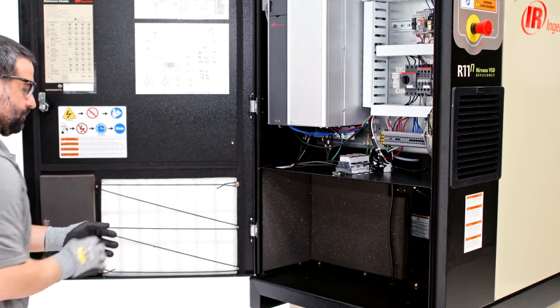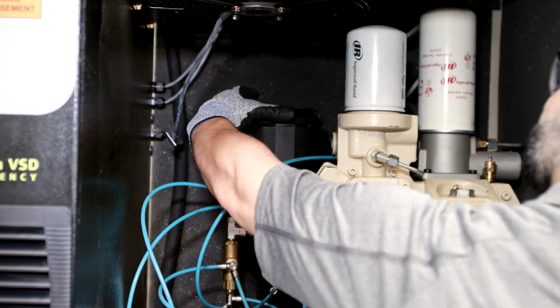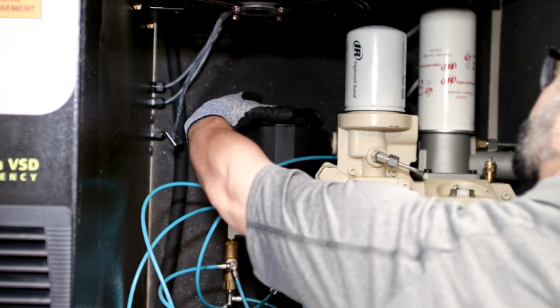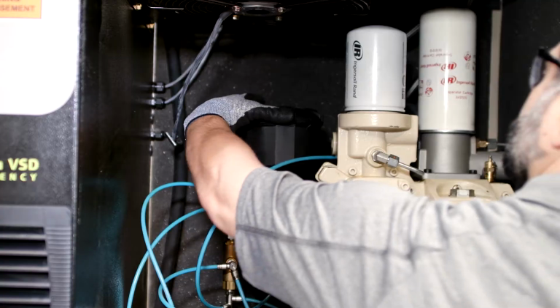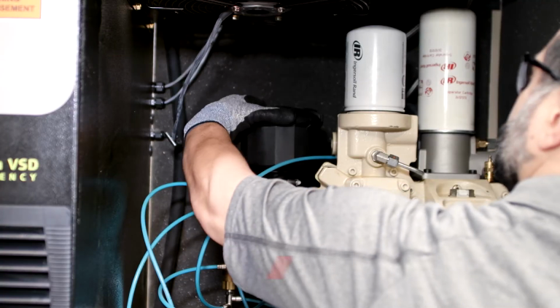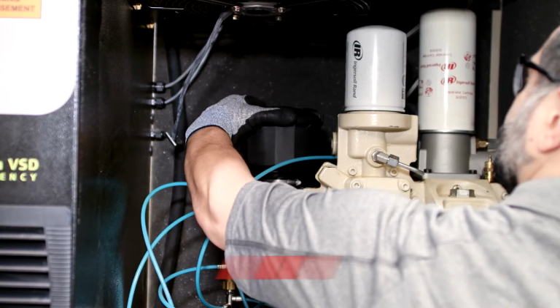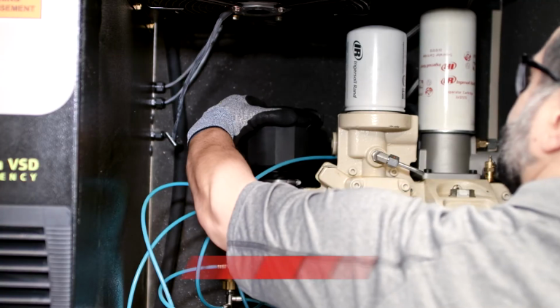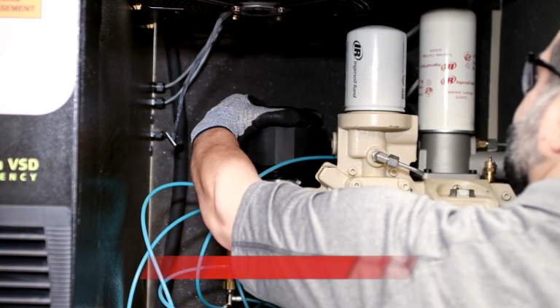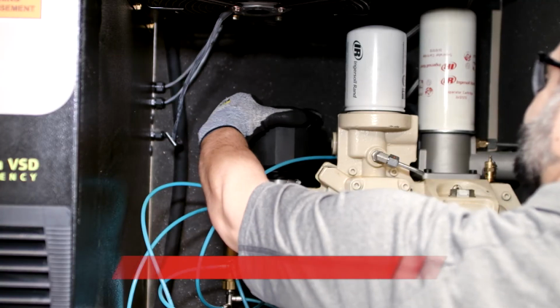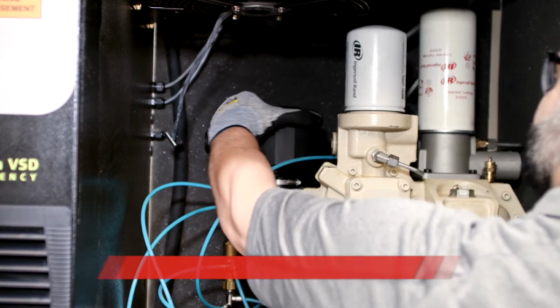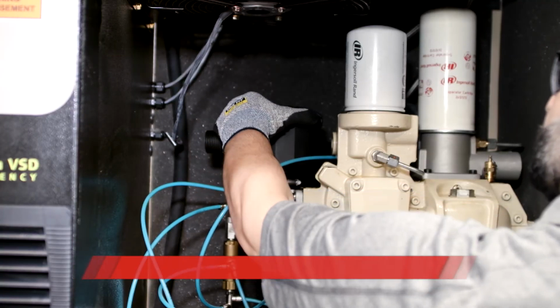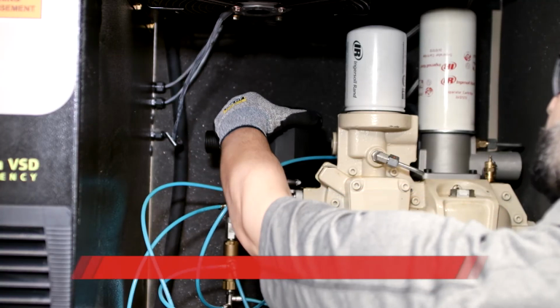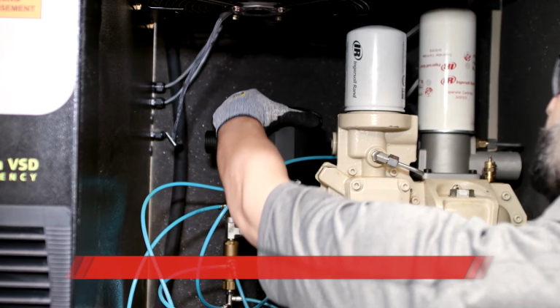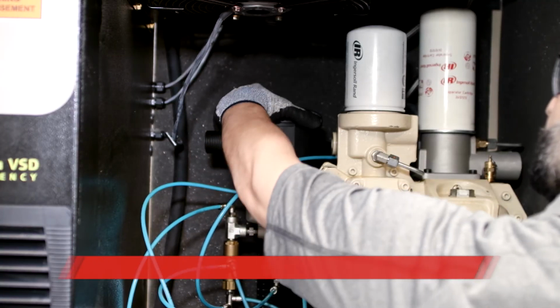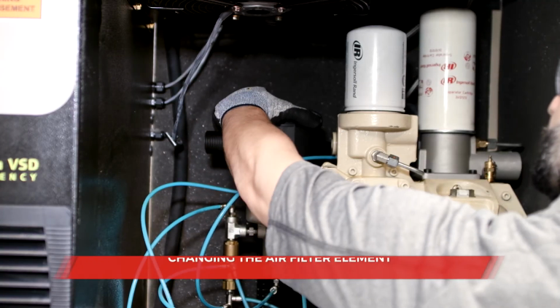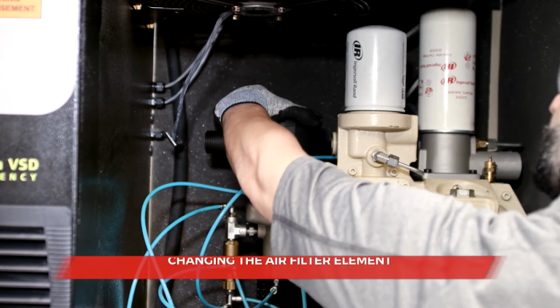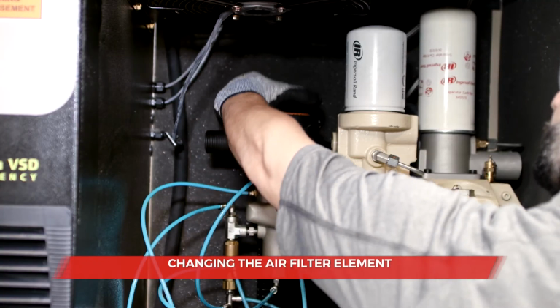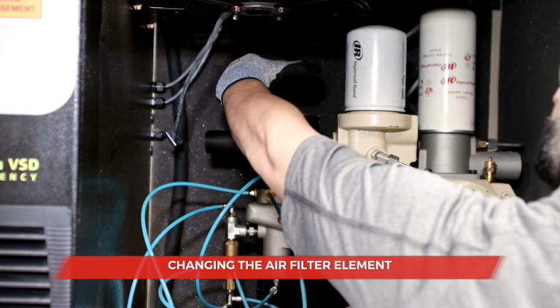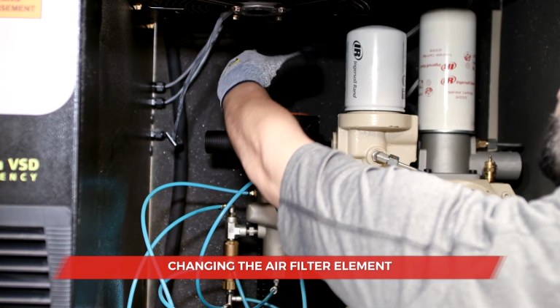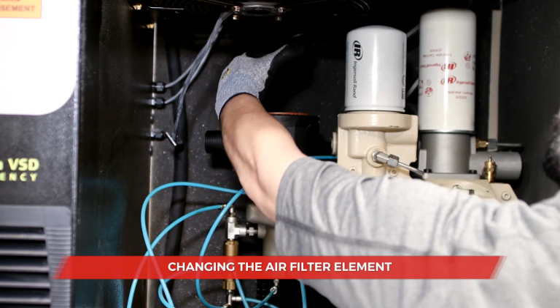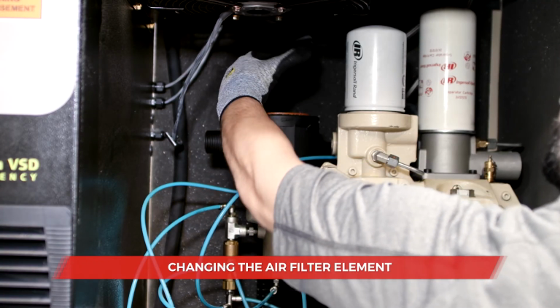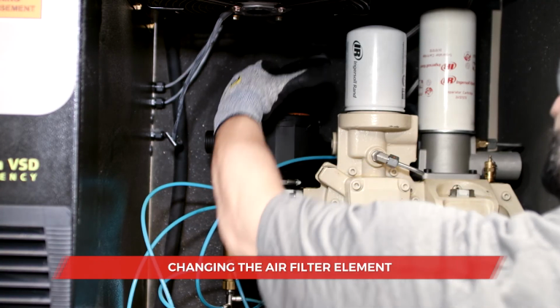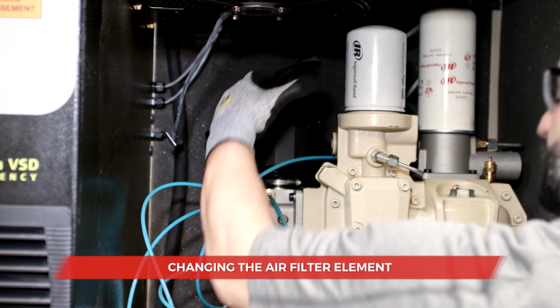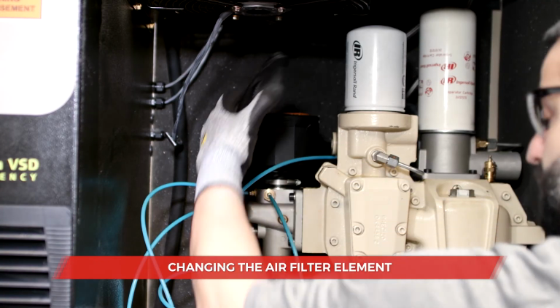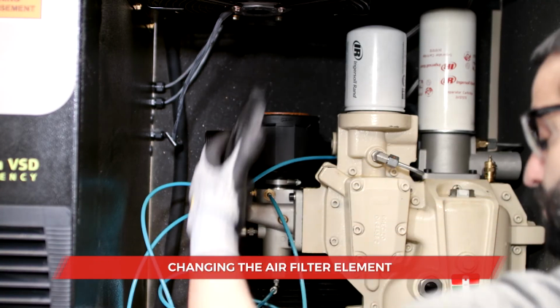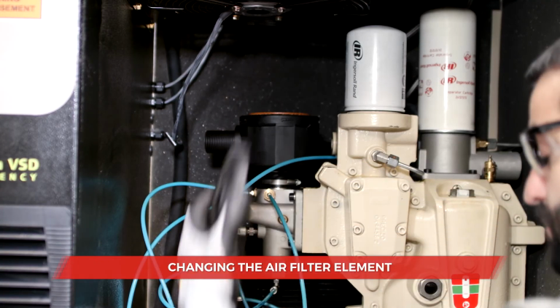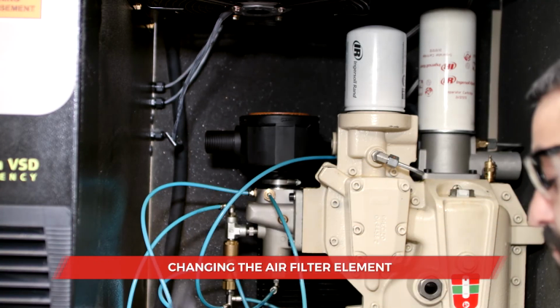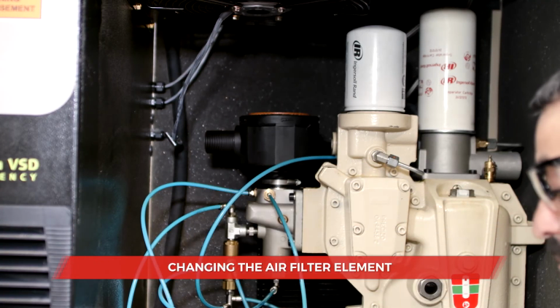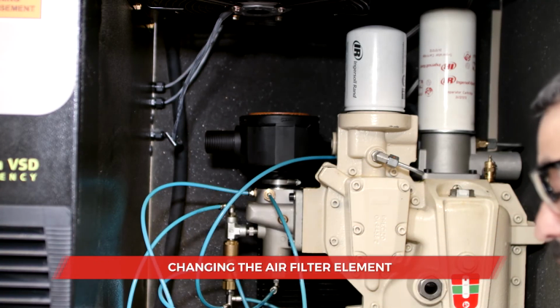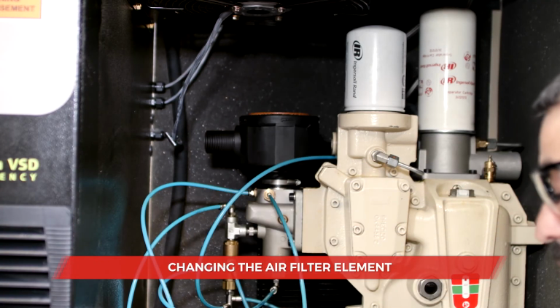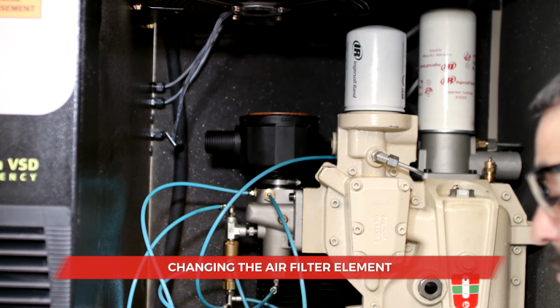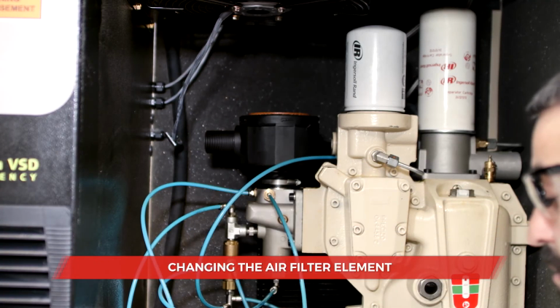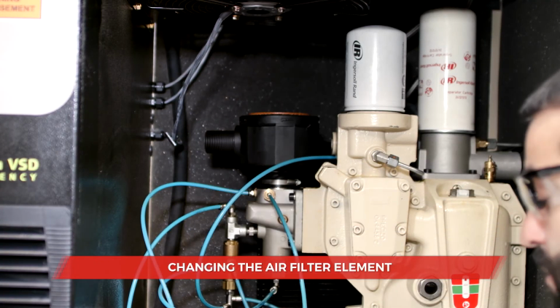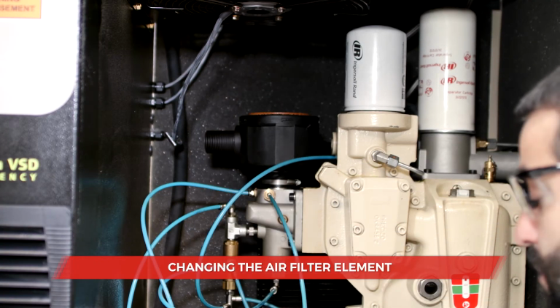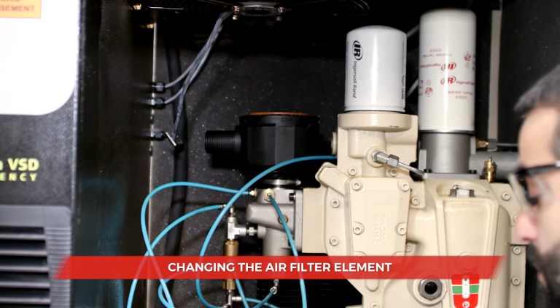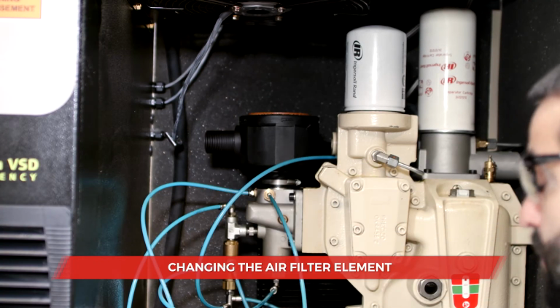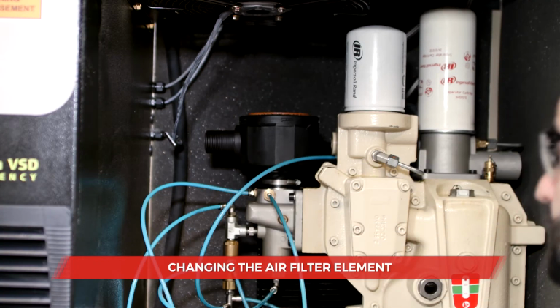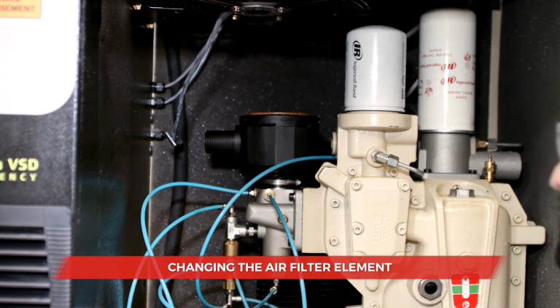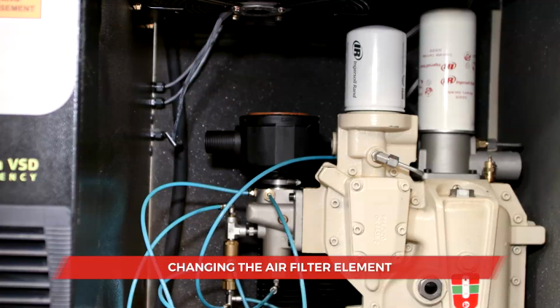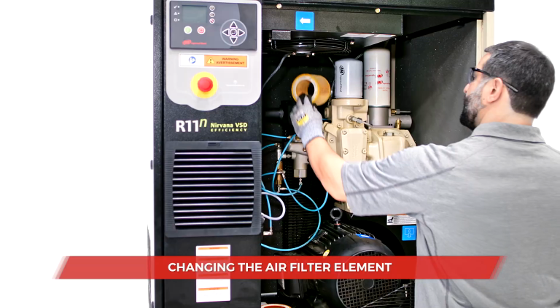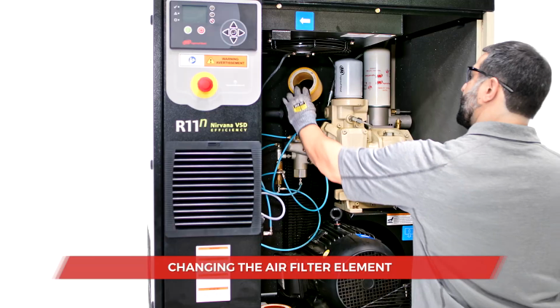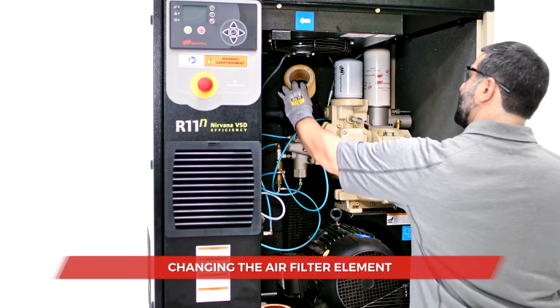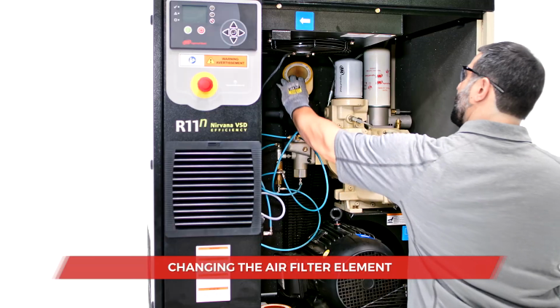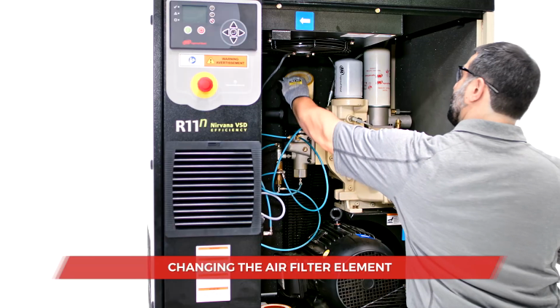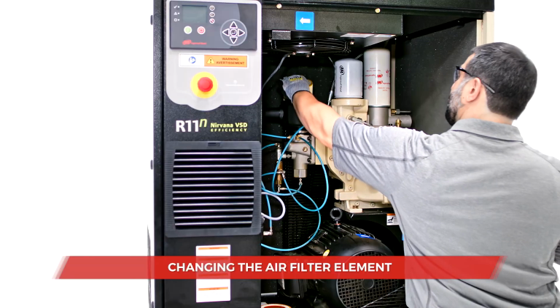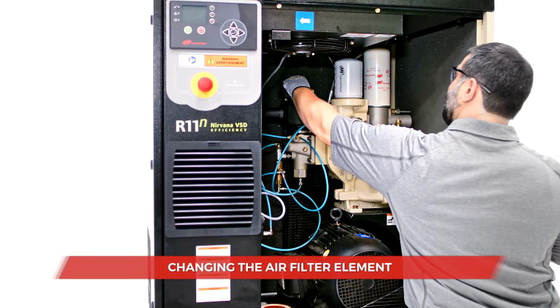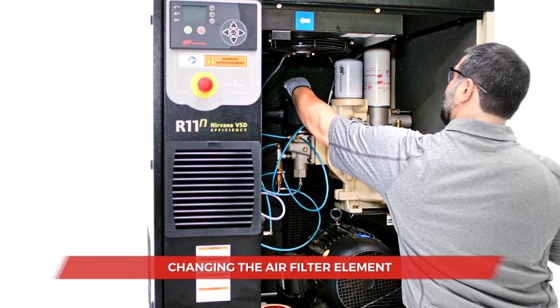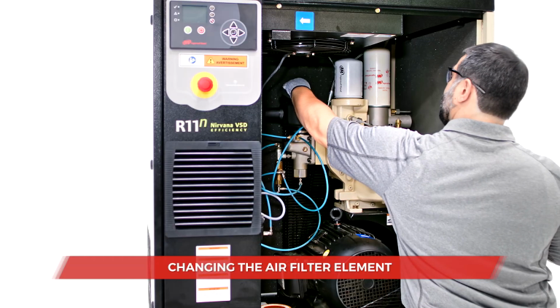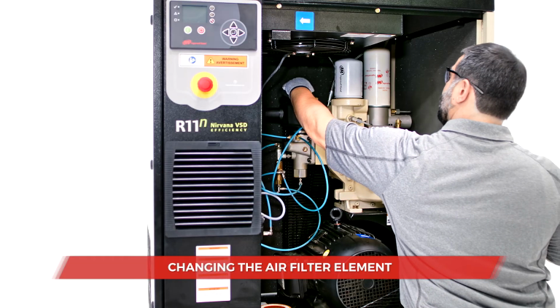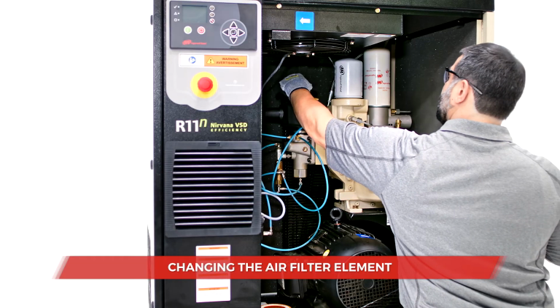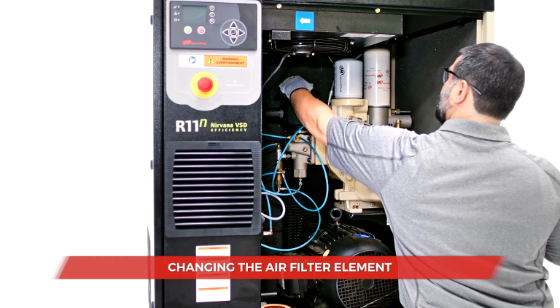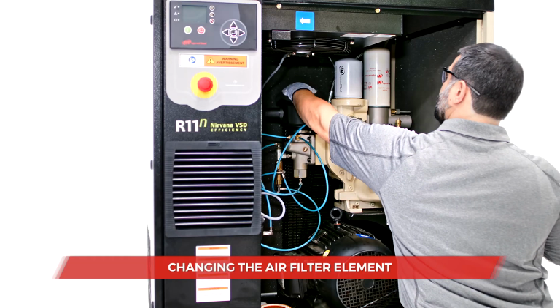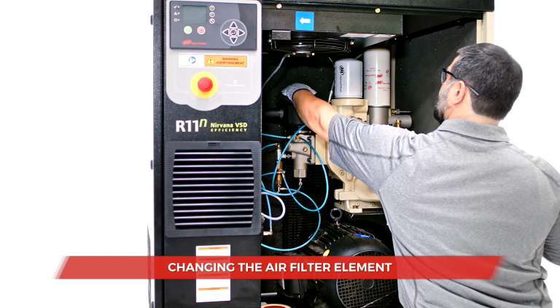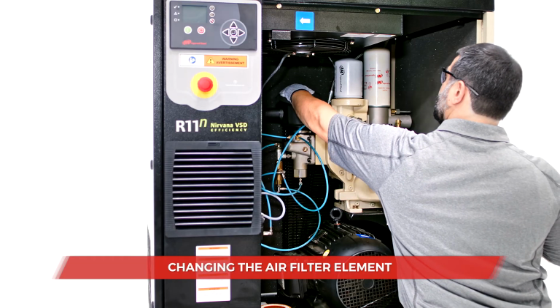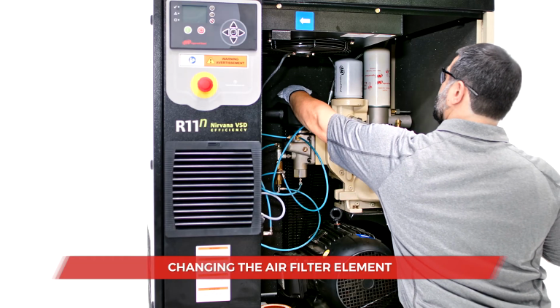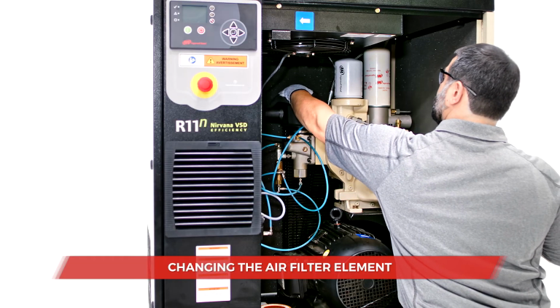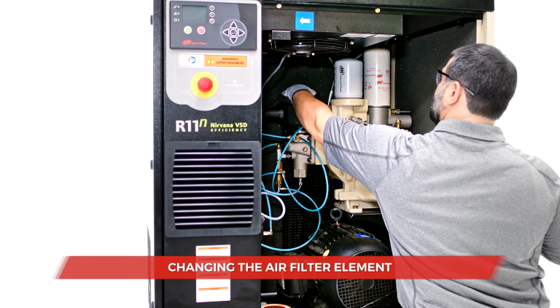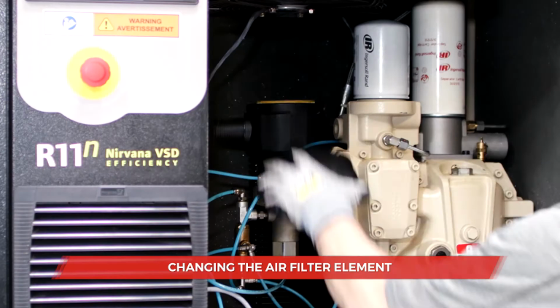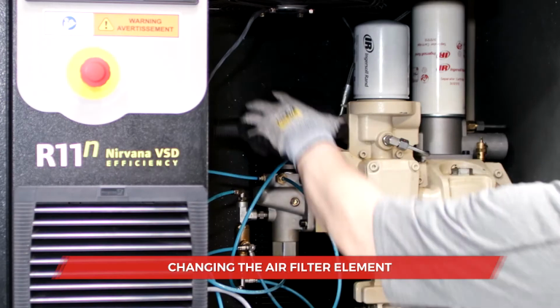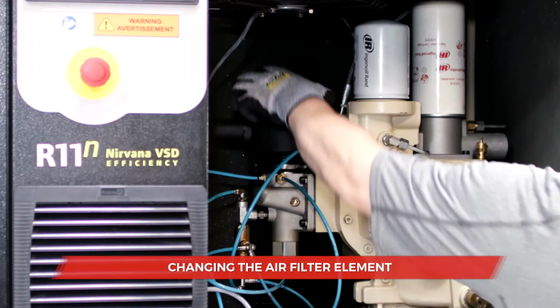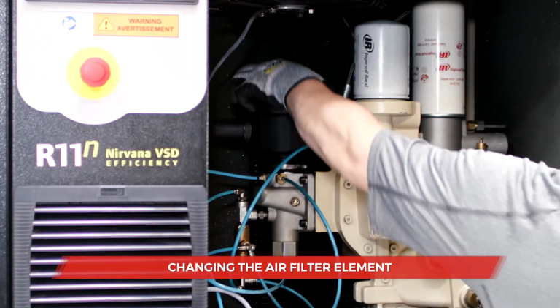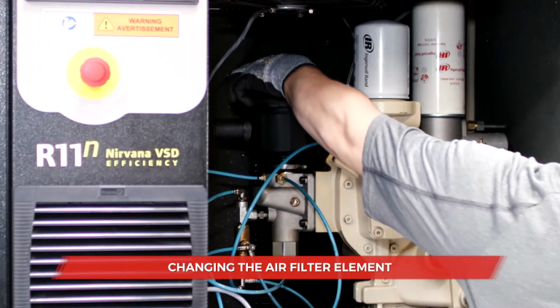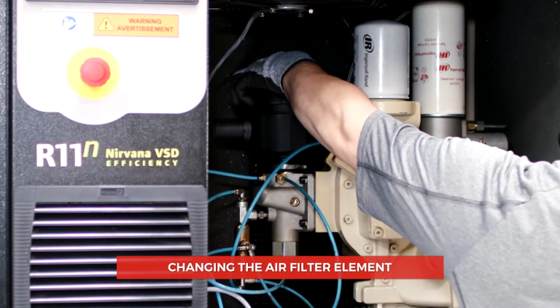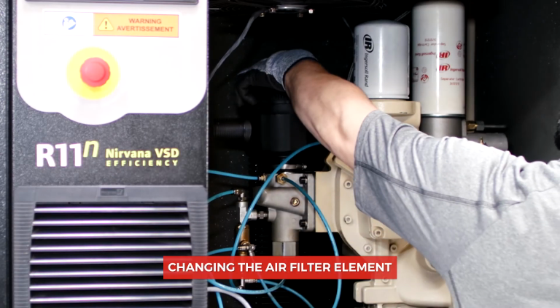To access the air filter element, you'll need to remove the retaining cap. Once the new filter has been fitted, replace the cap.